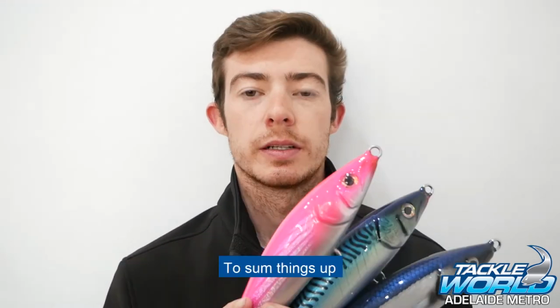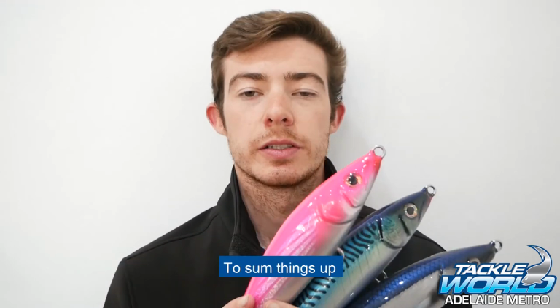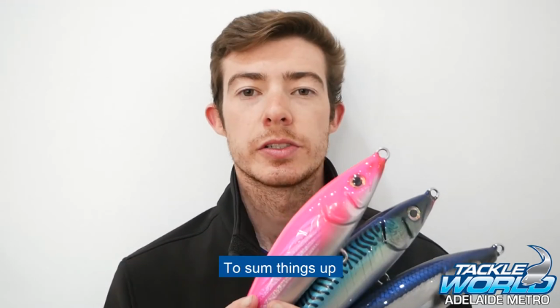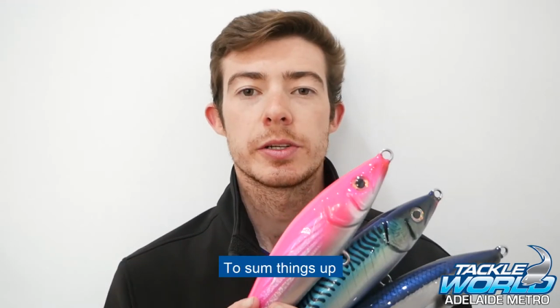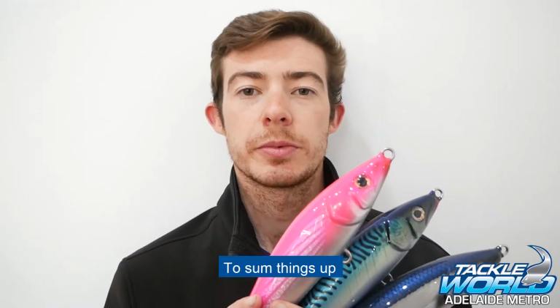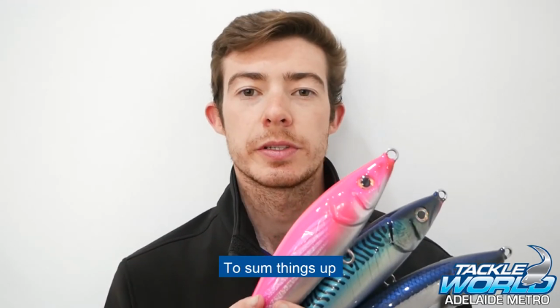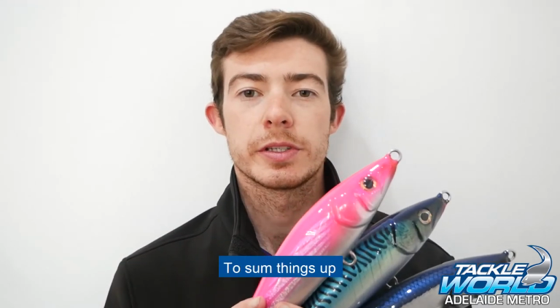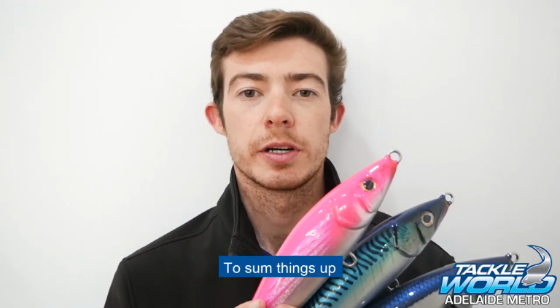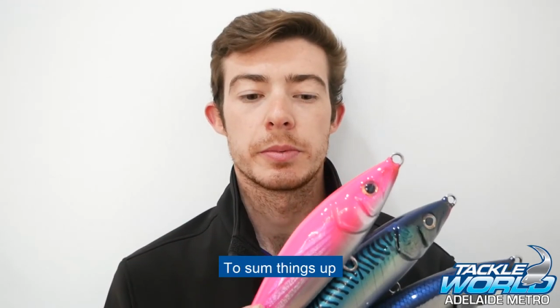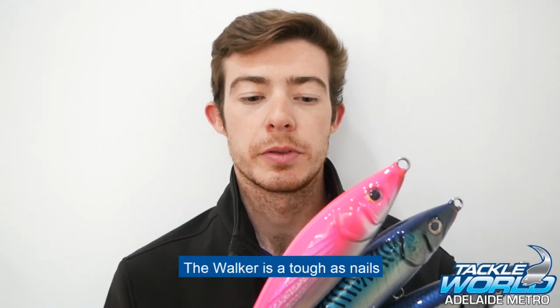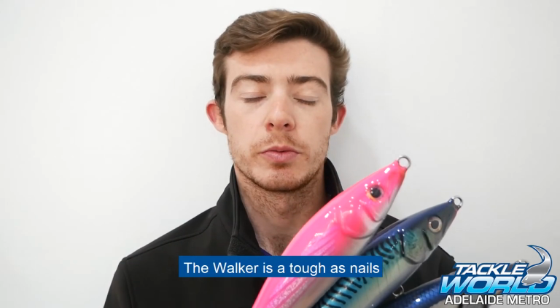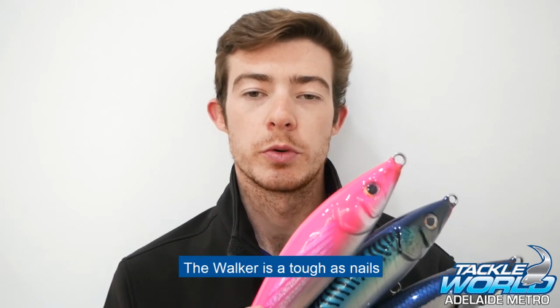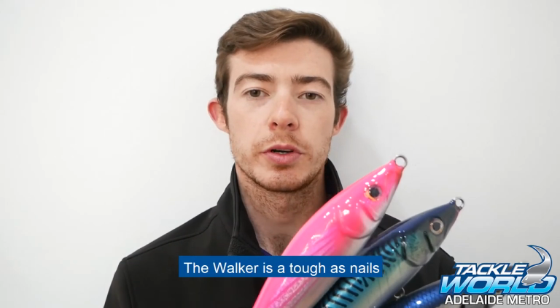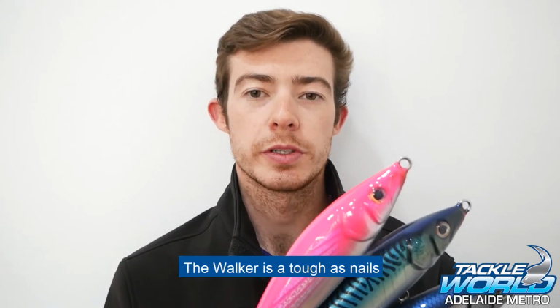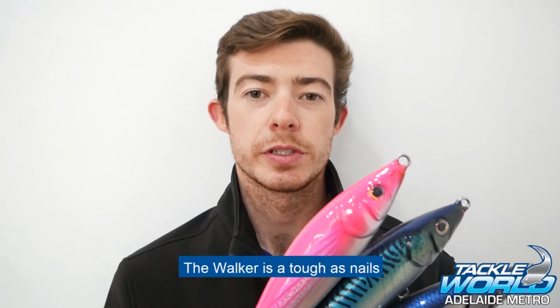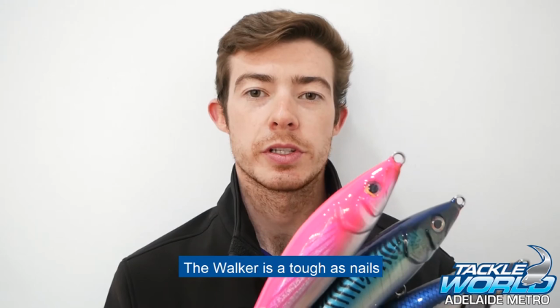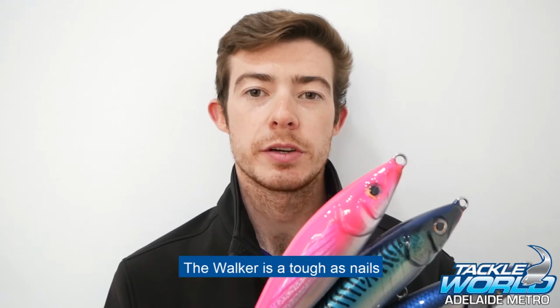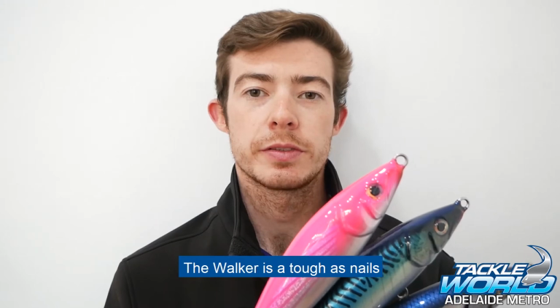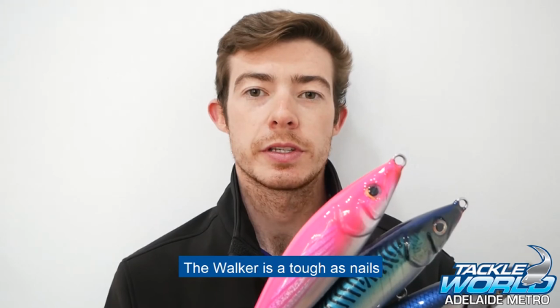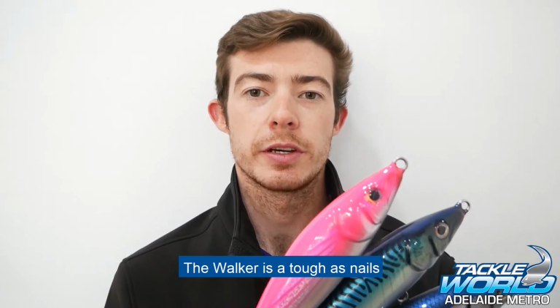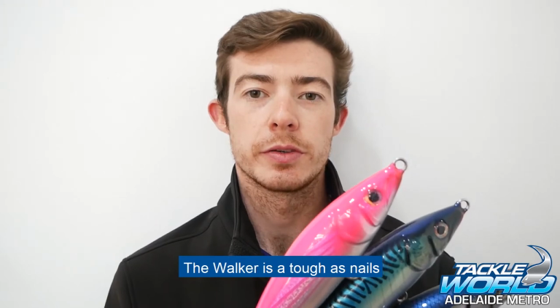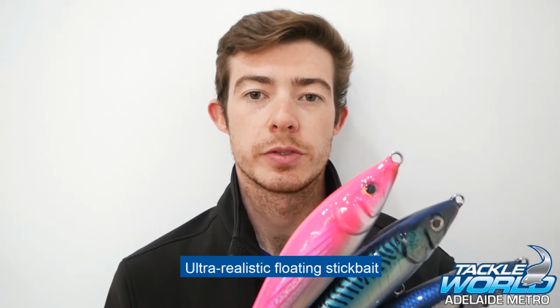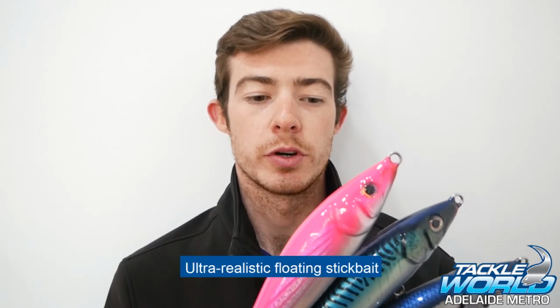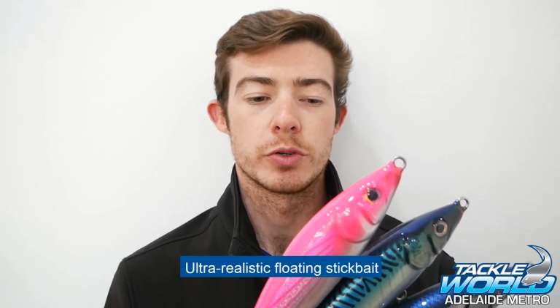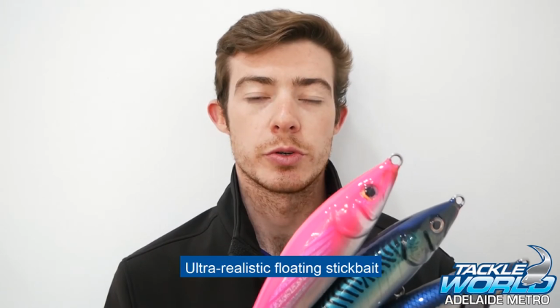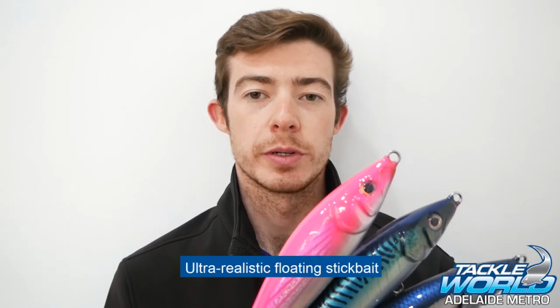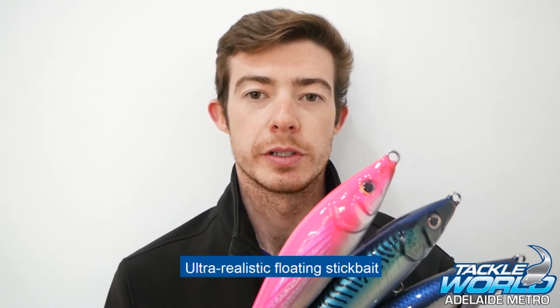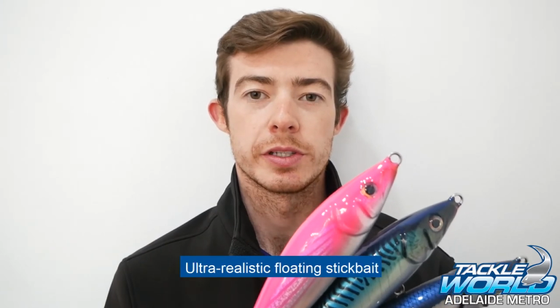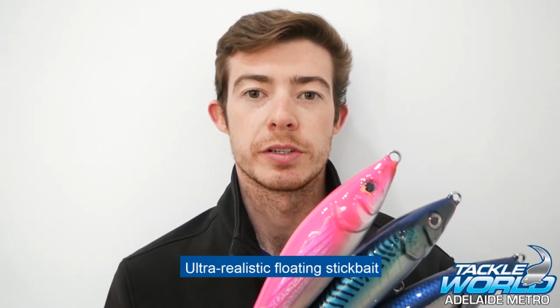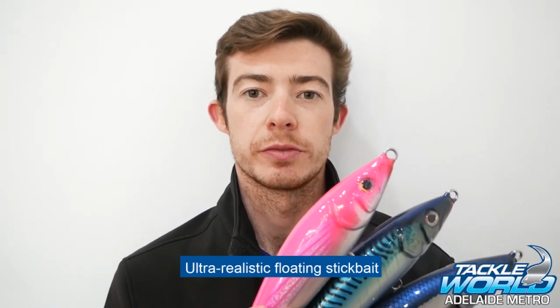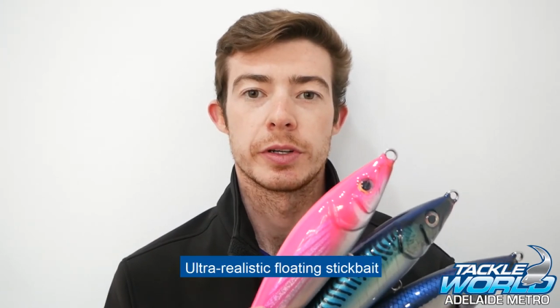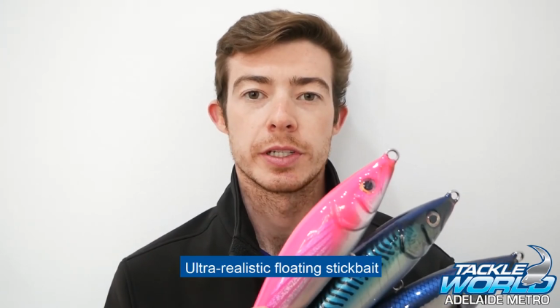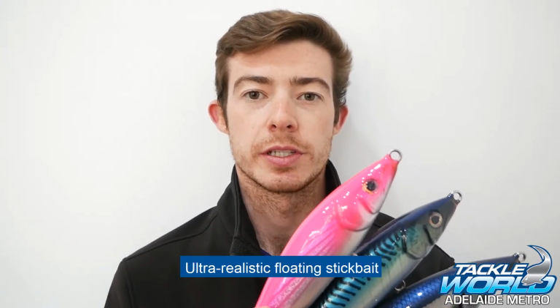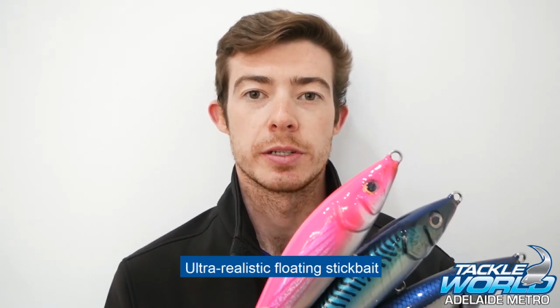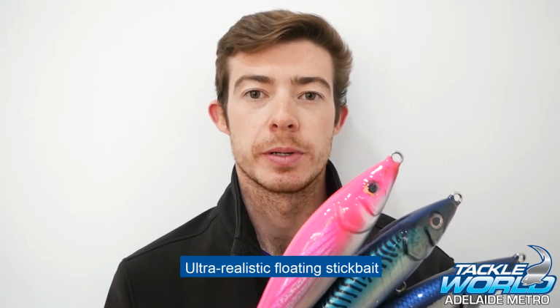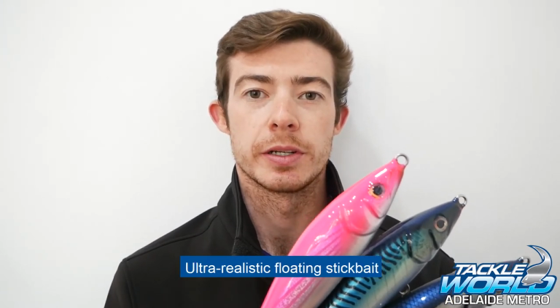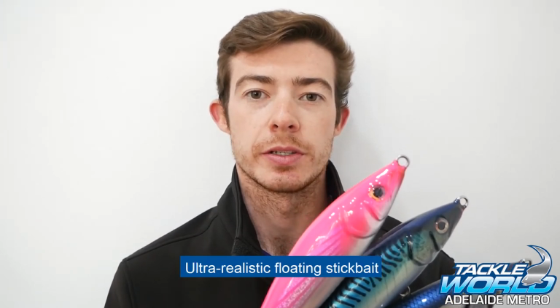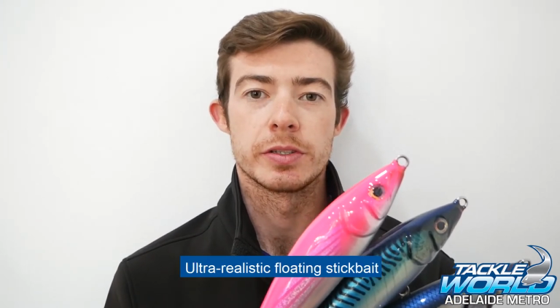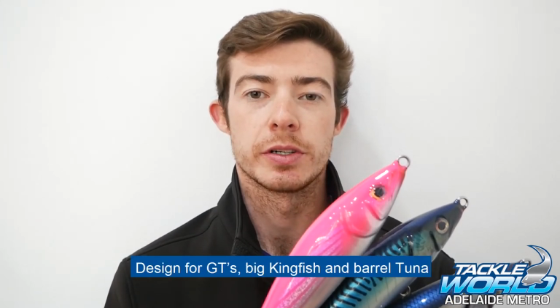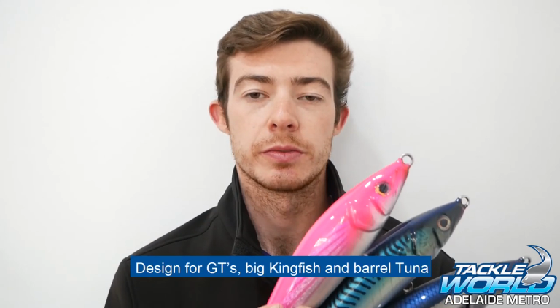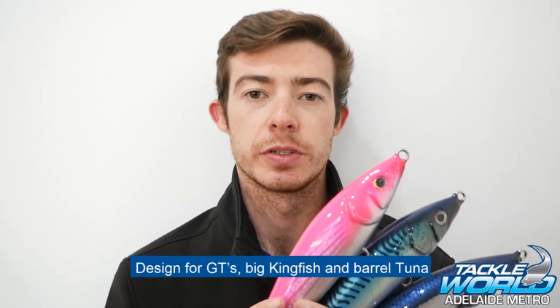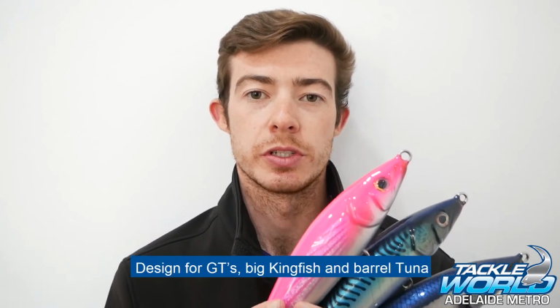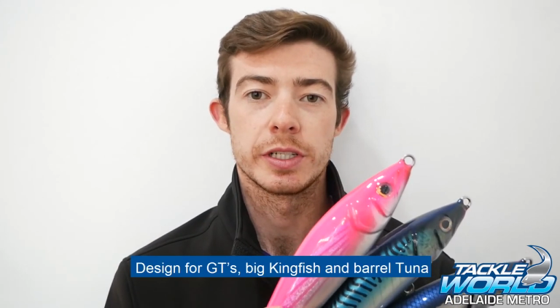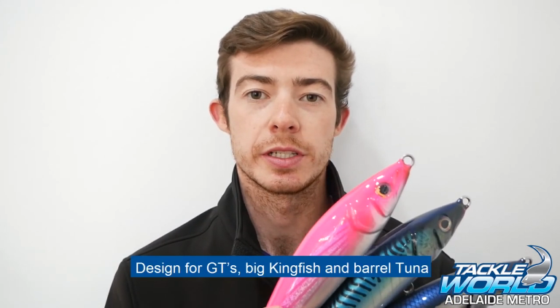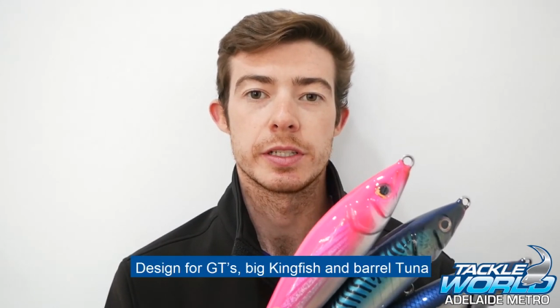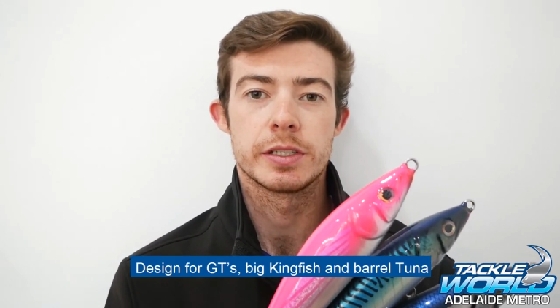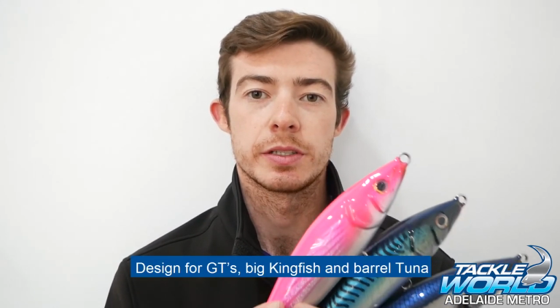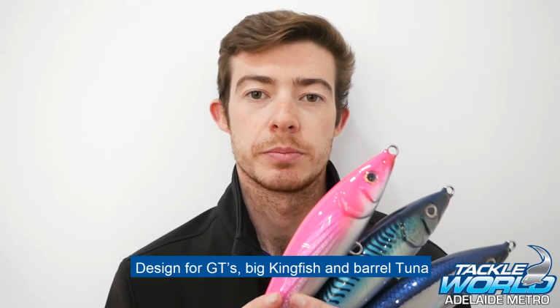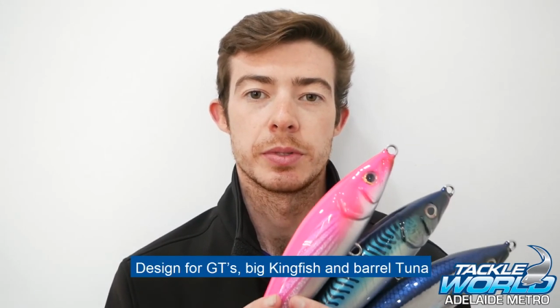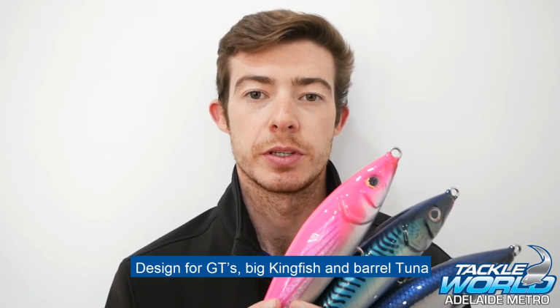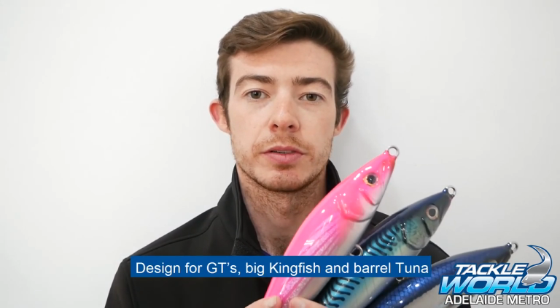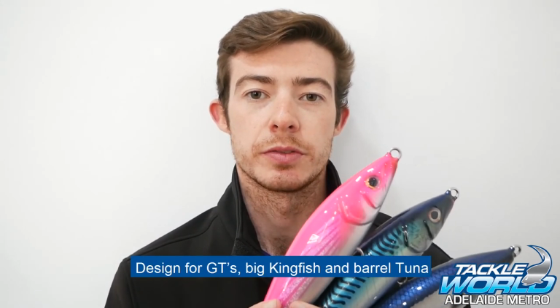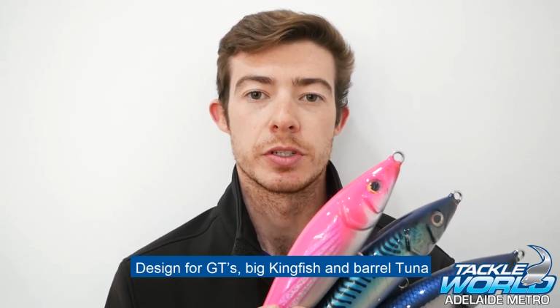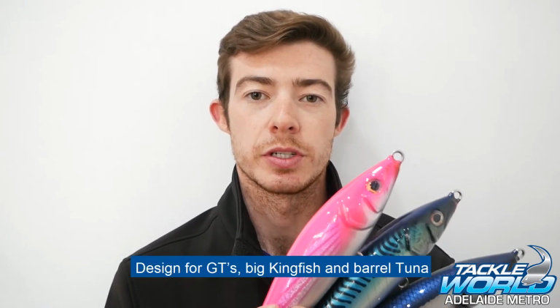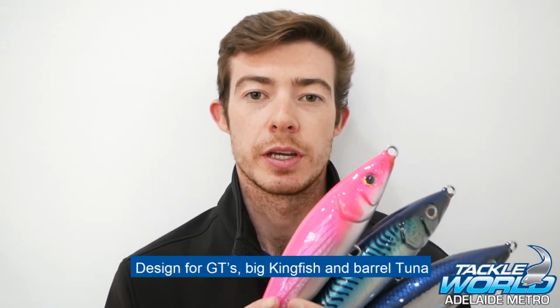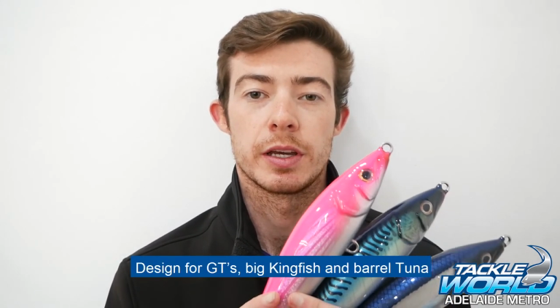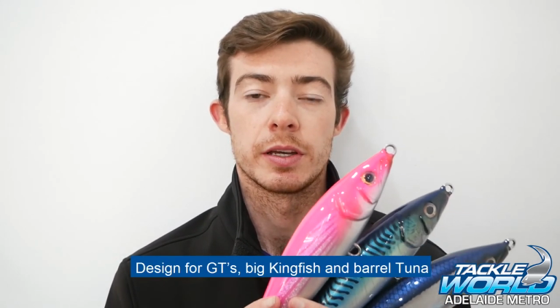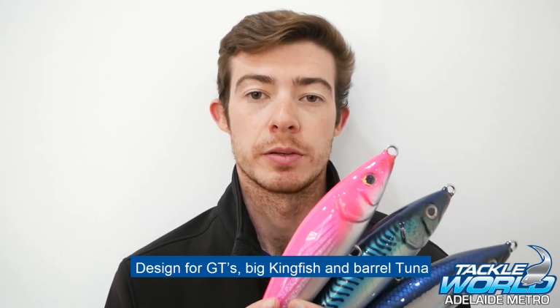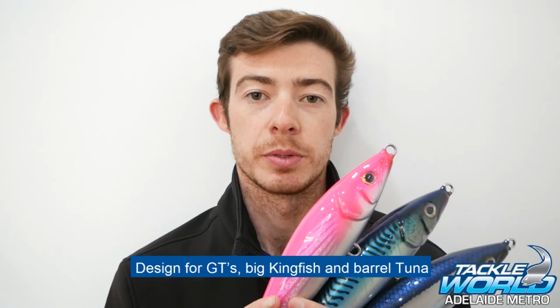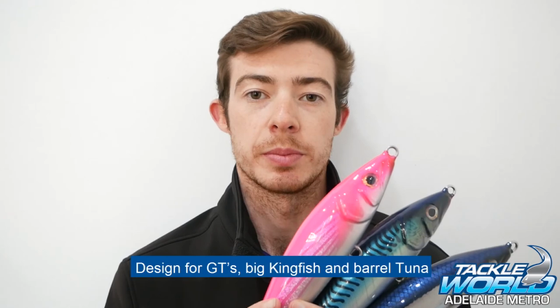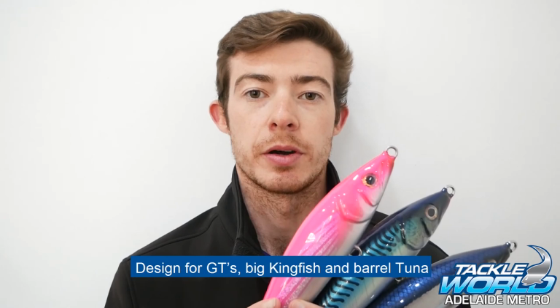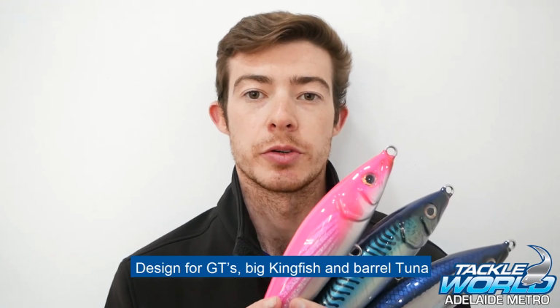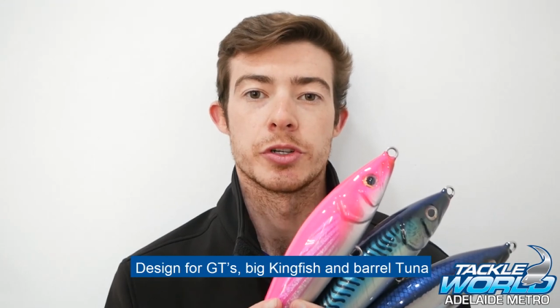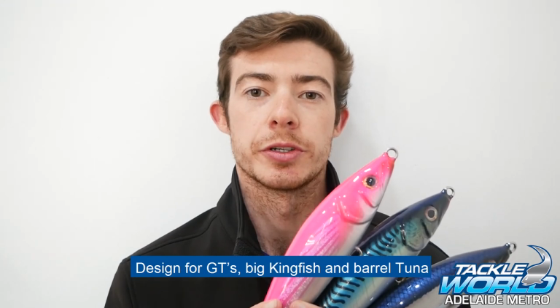To sum things up, the Walker is a tough as nails, ultra realistic floating stick bait designed for GTs, big kingfish and big barrel tuna.